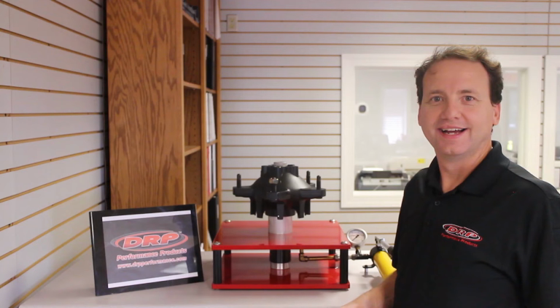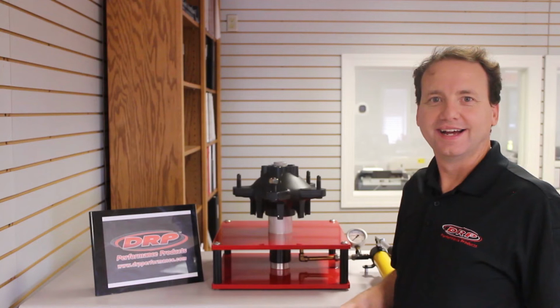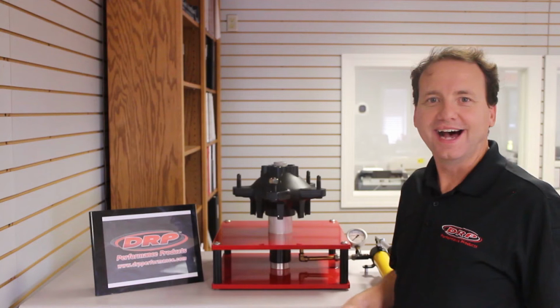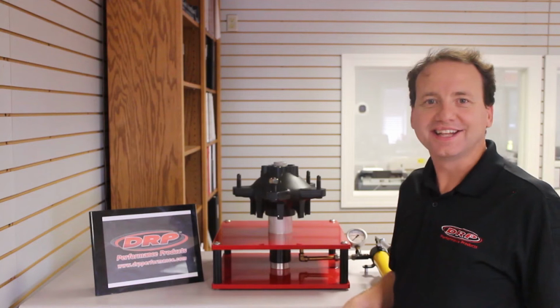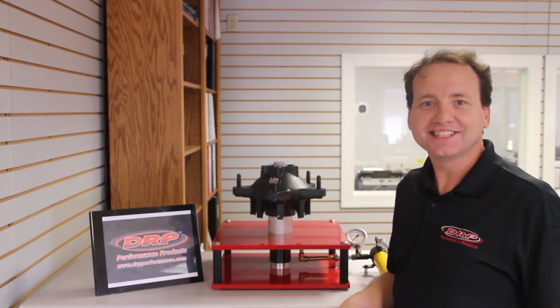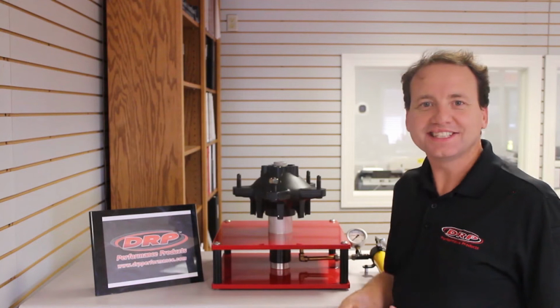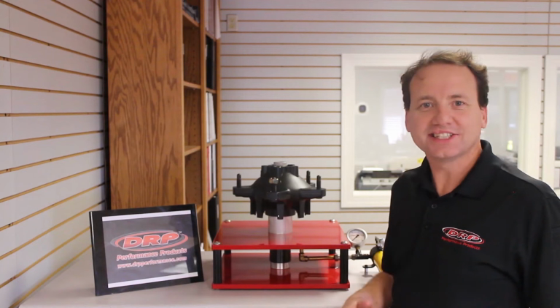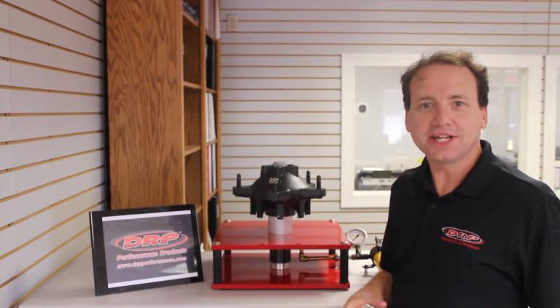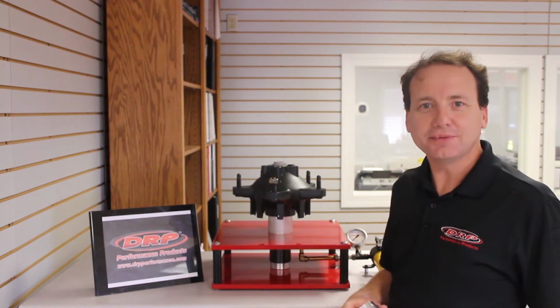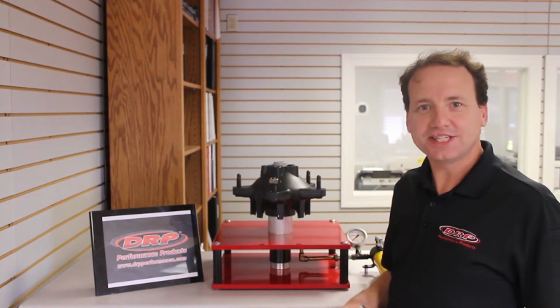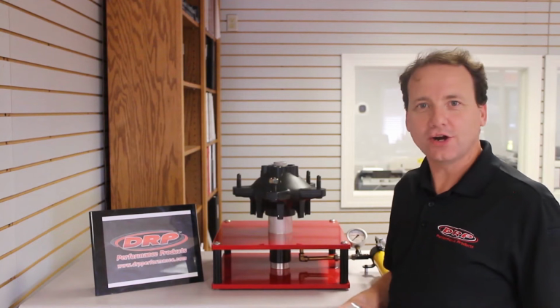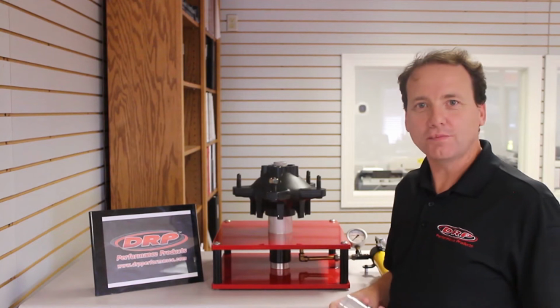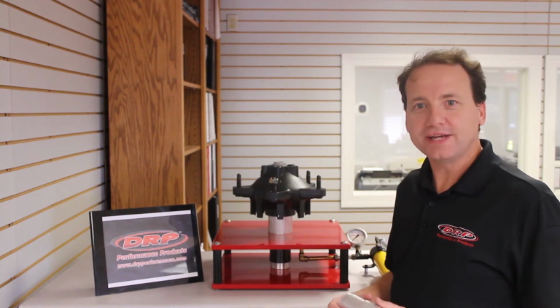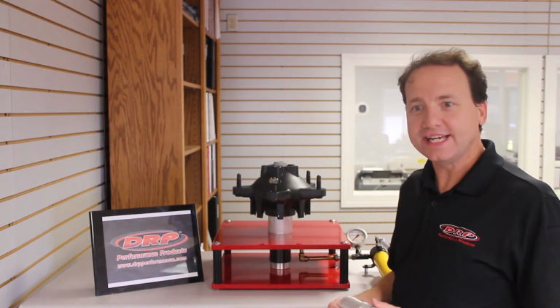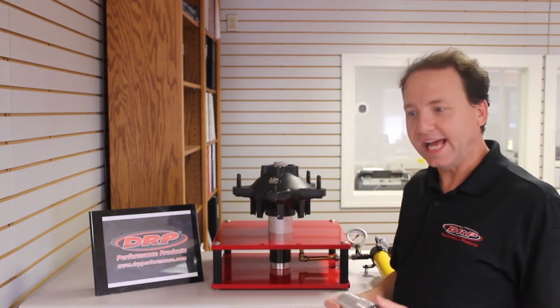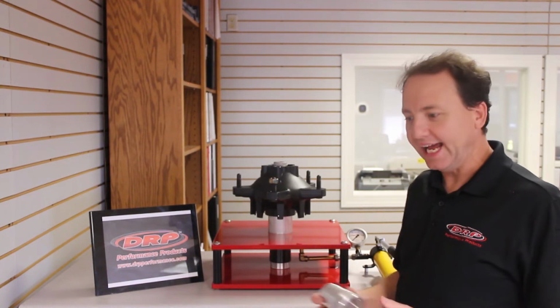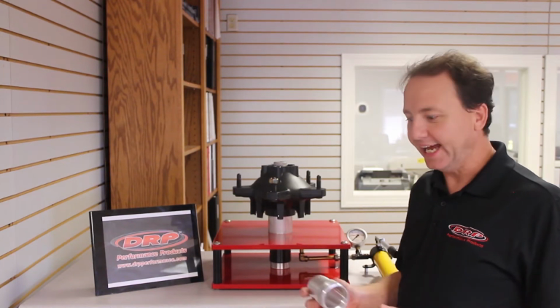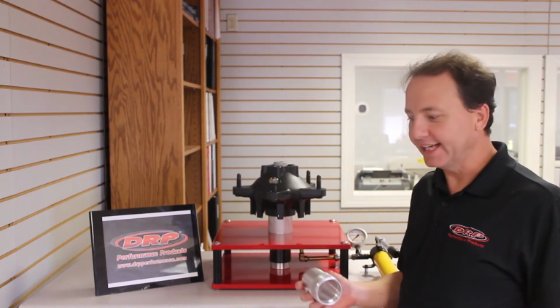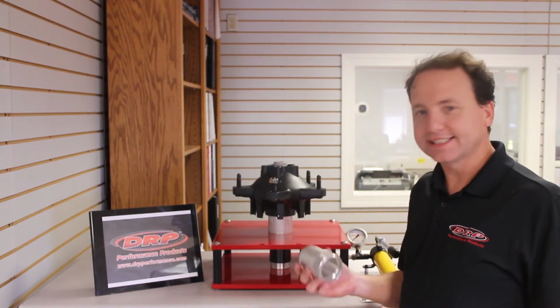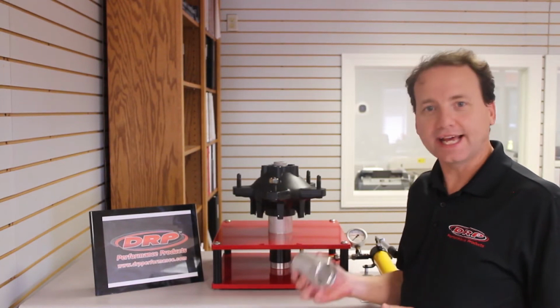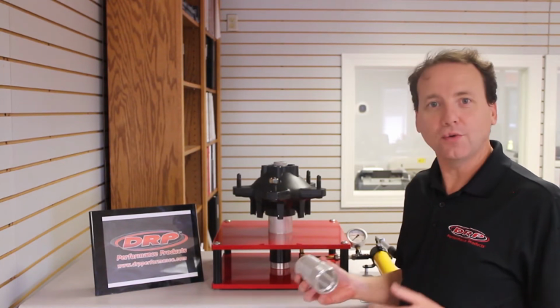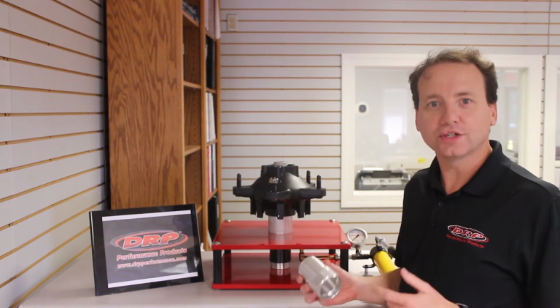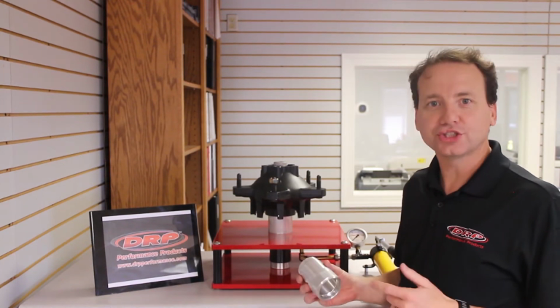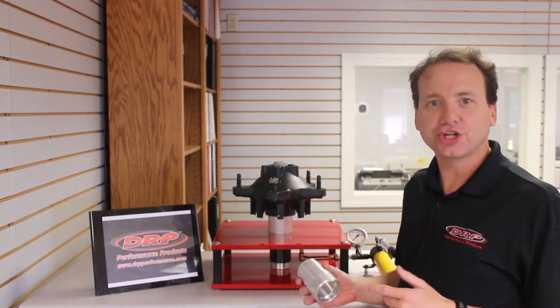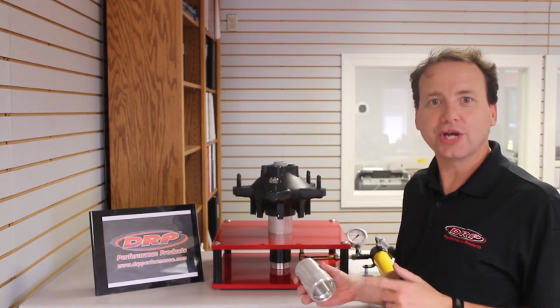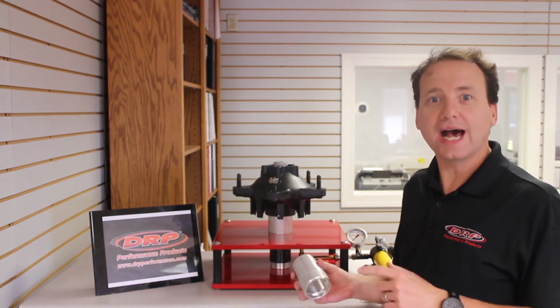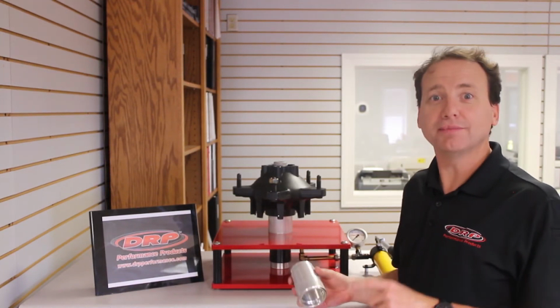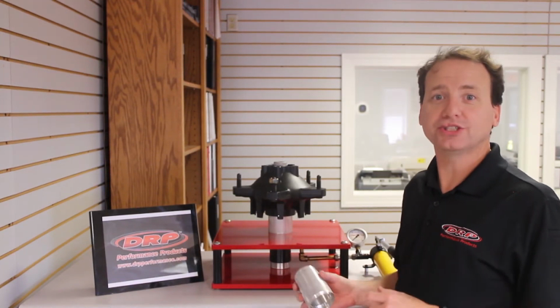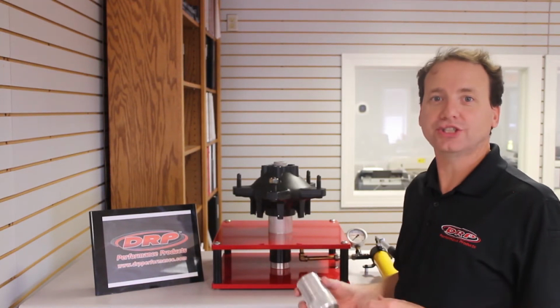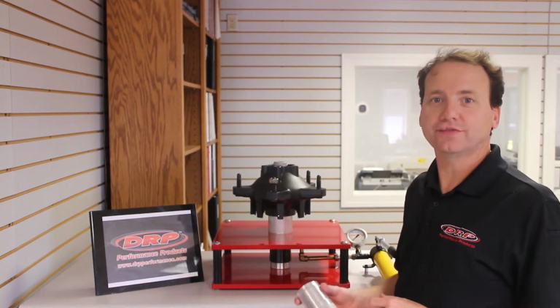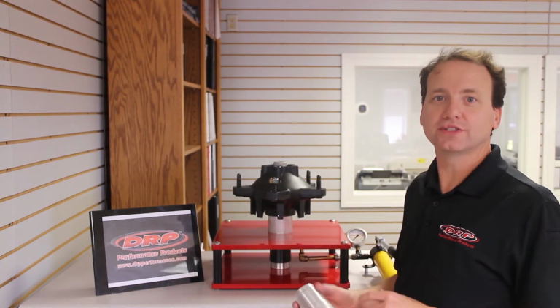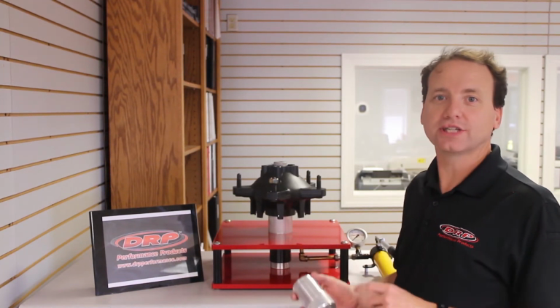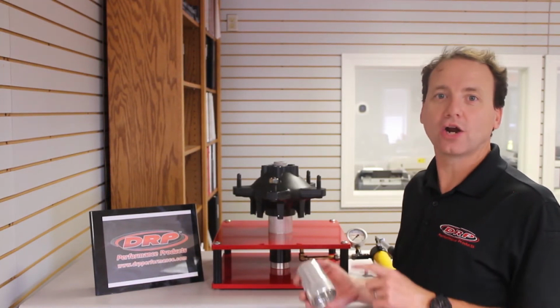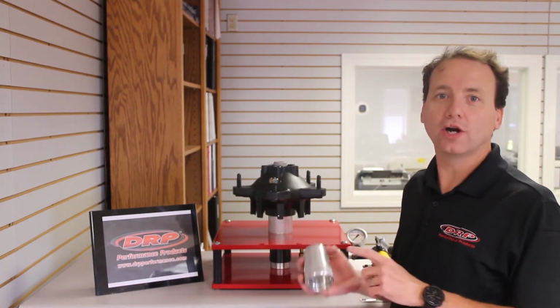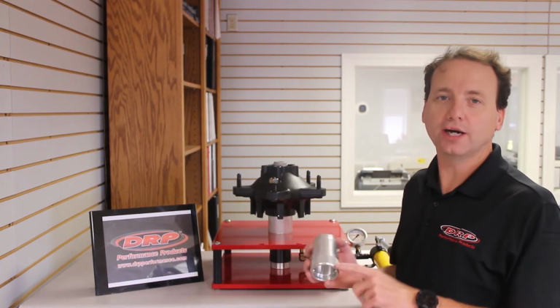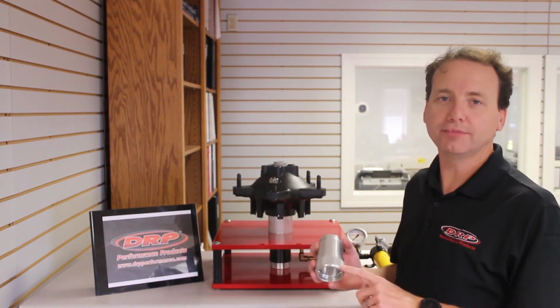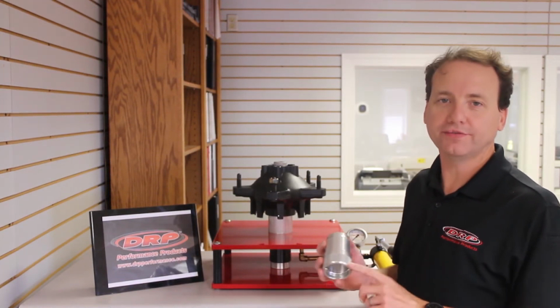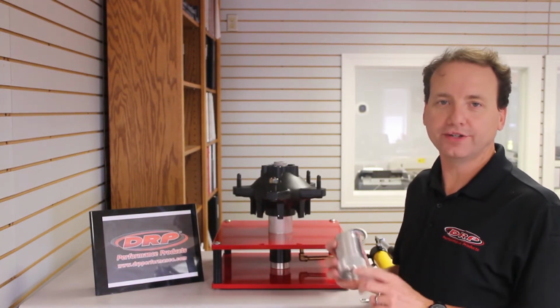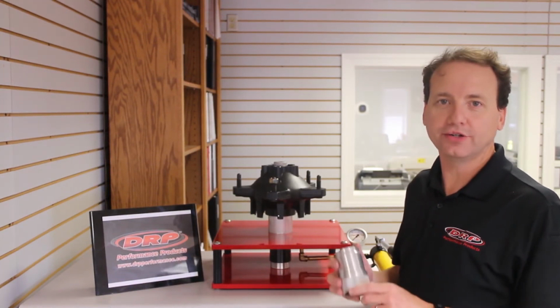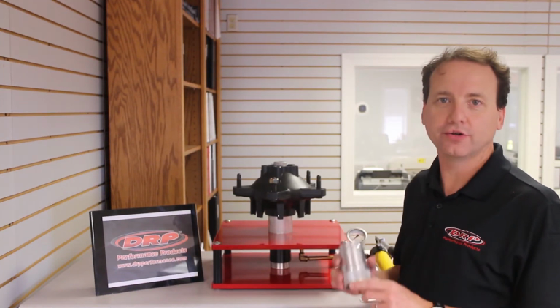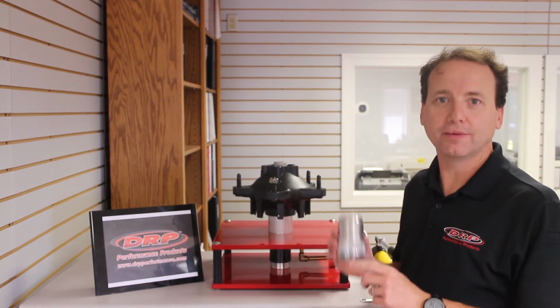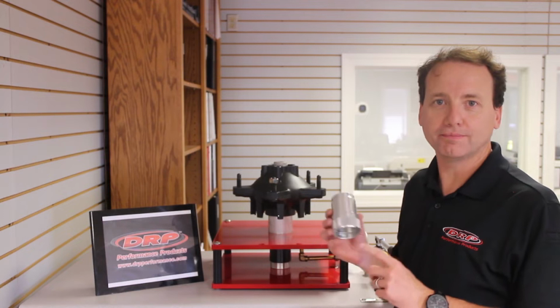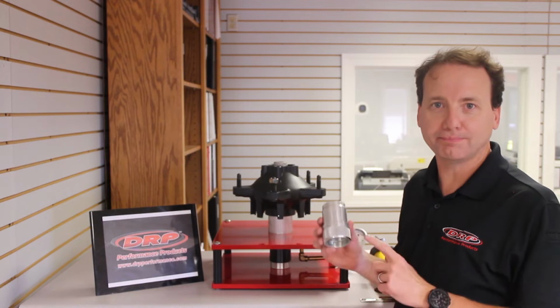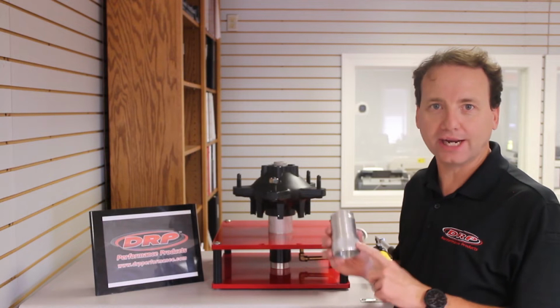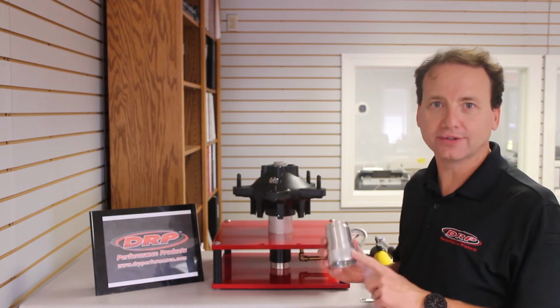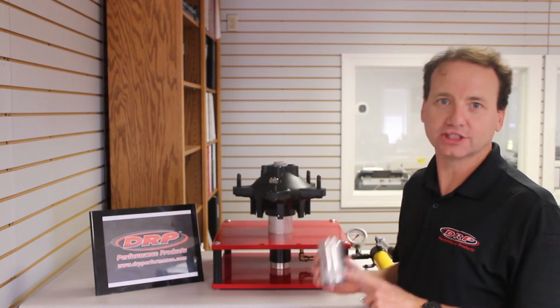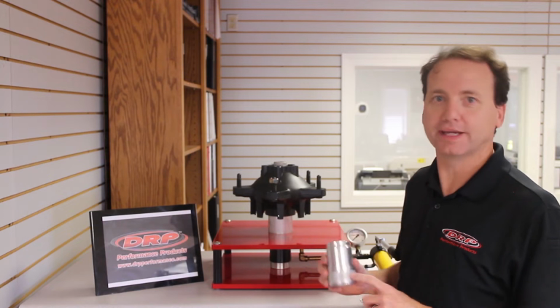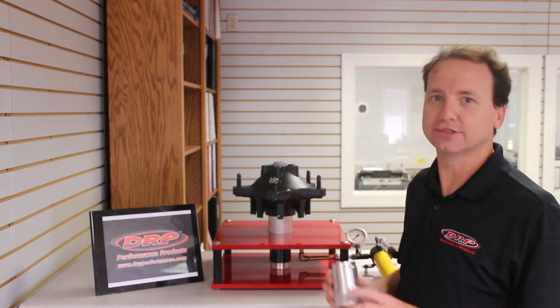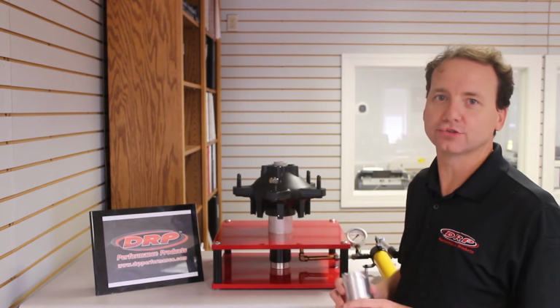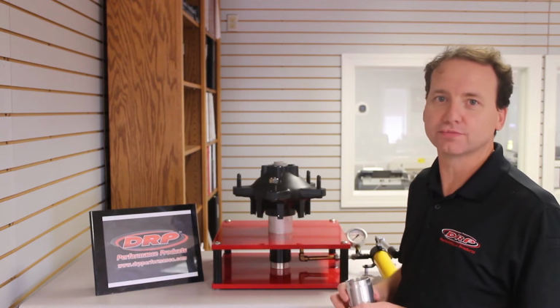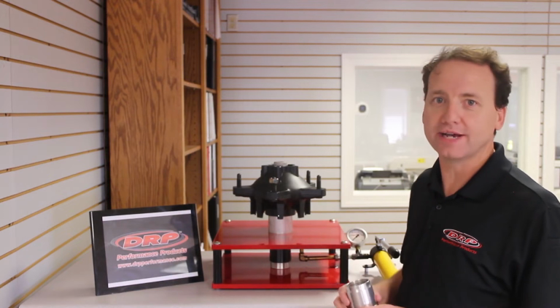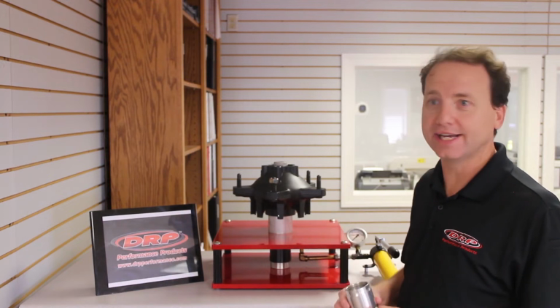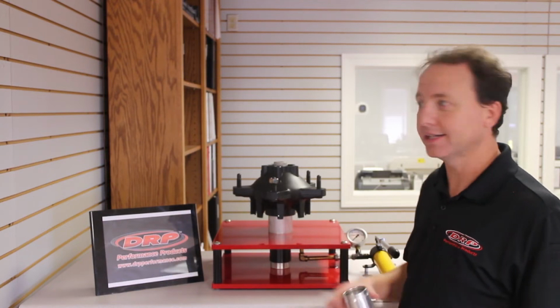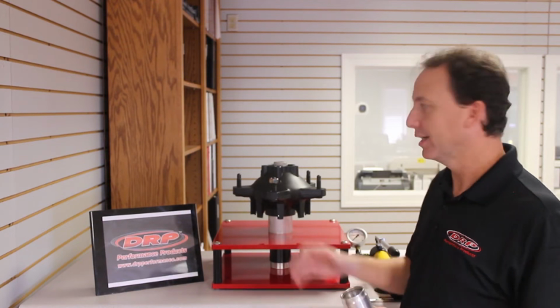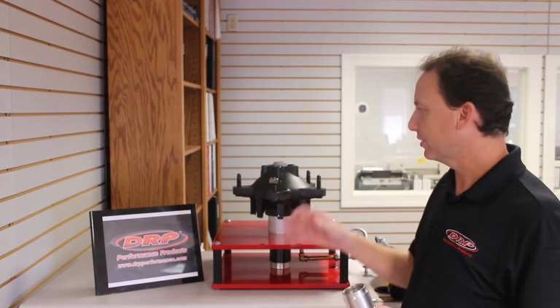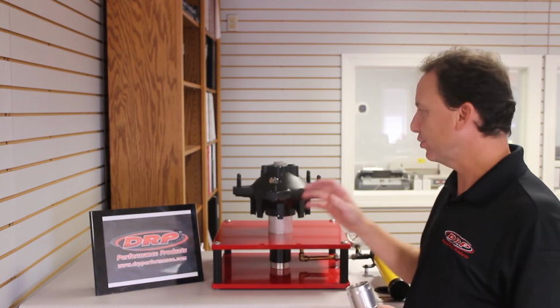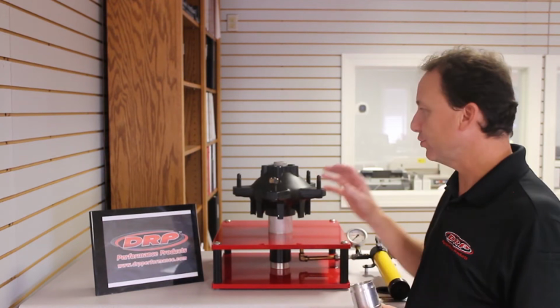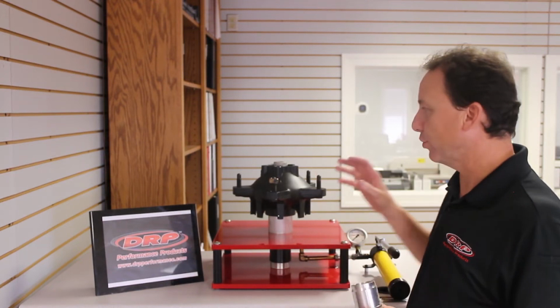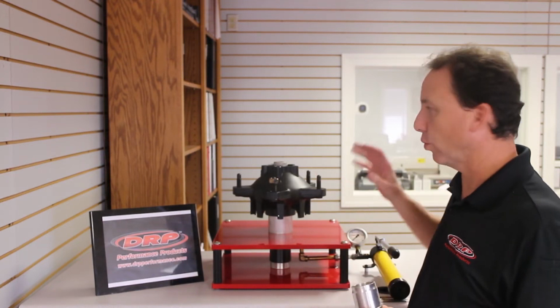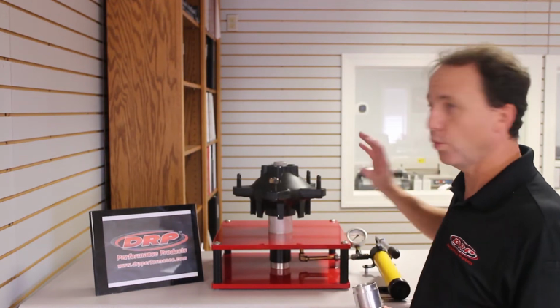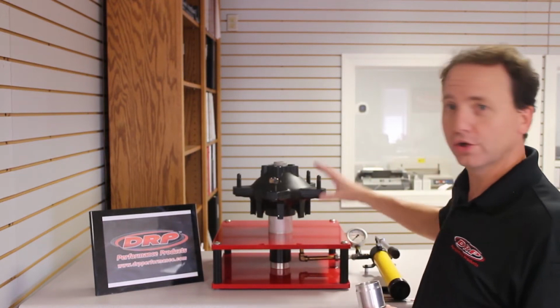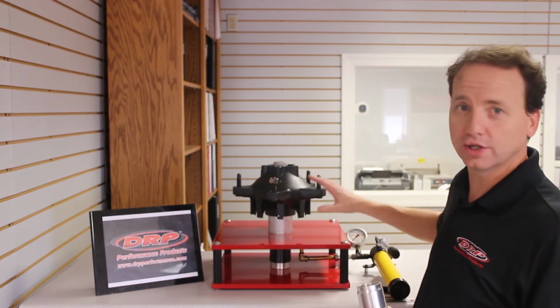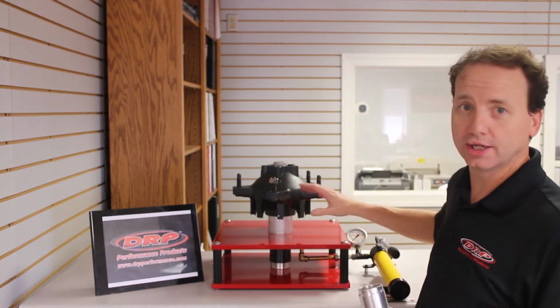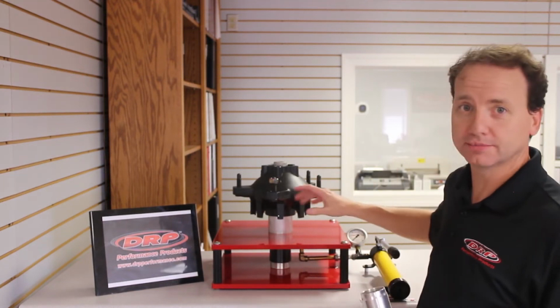Hi, this is Lenny with DRP, and today I want to show you how much difference our Hub Defender bearing spacers make to your wheel hubs.